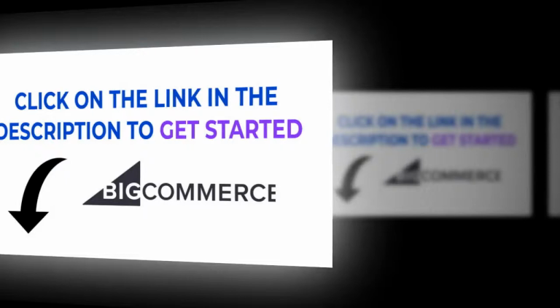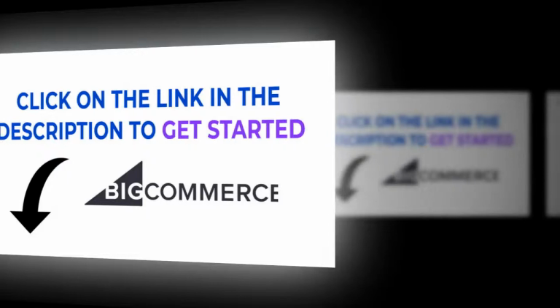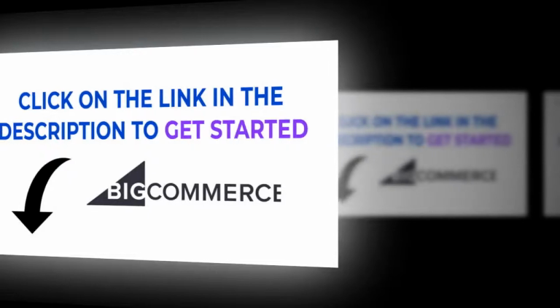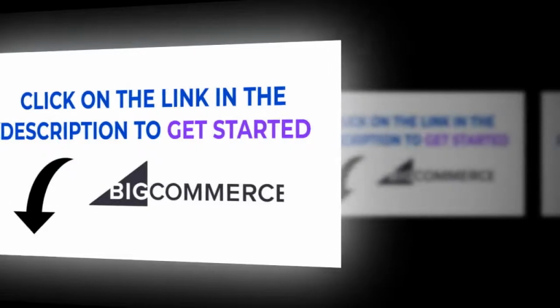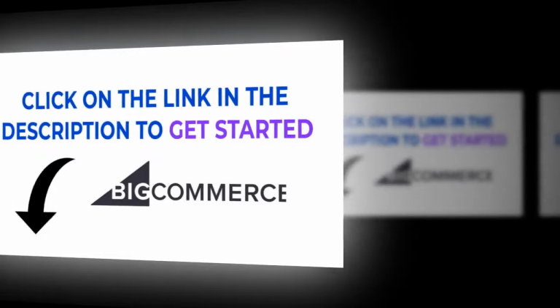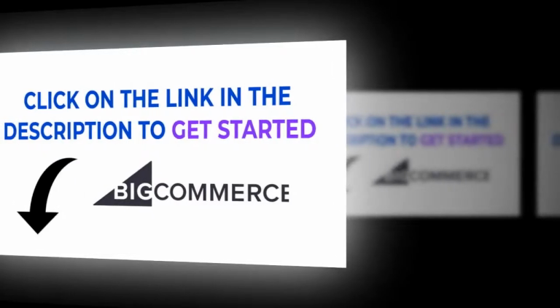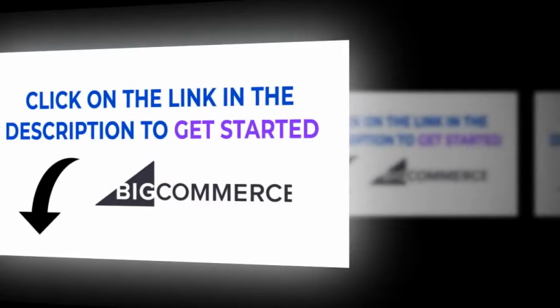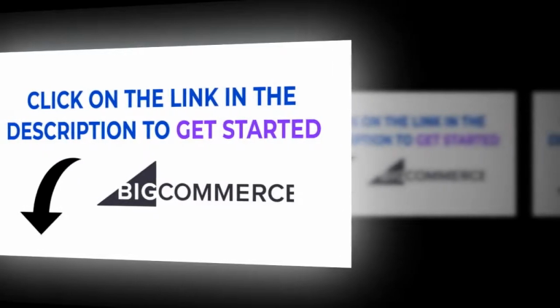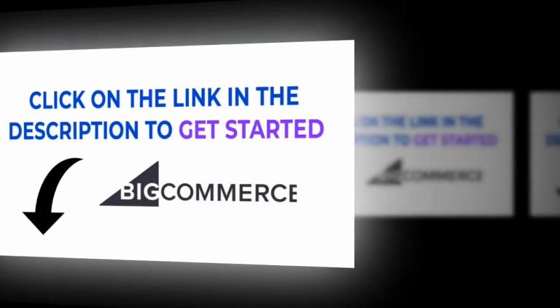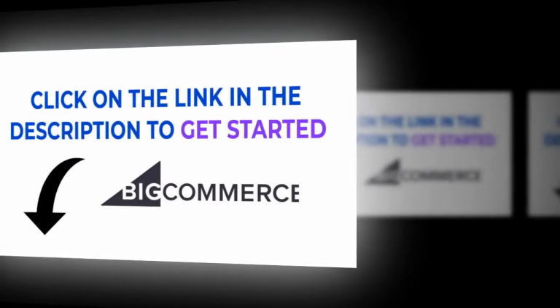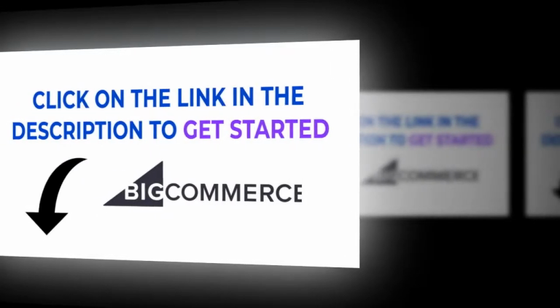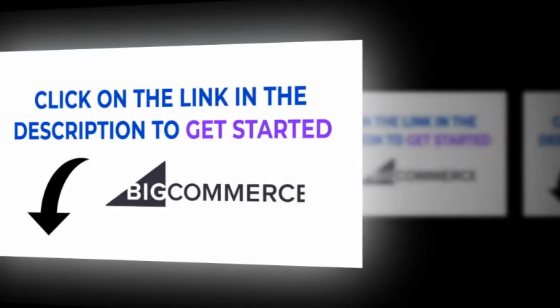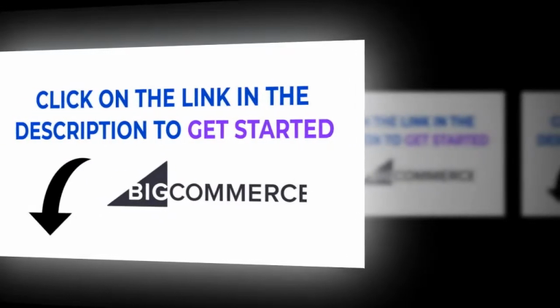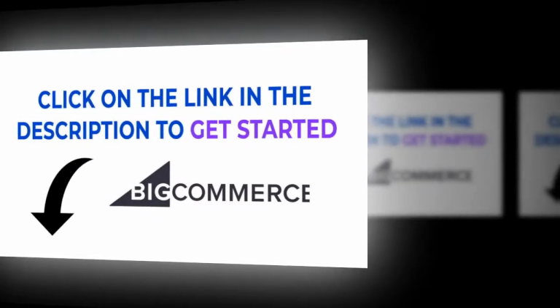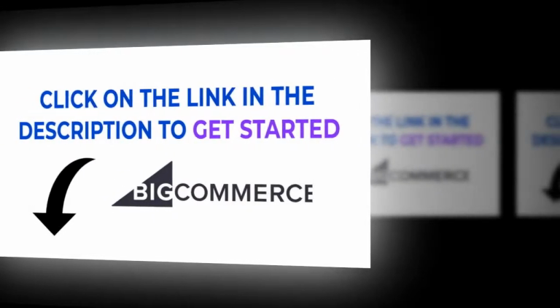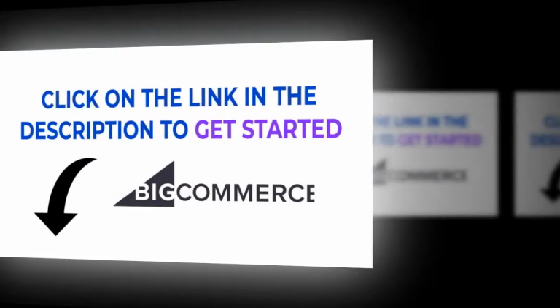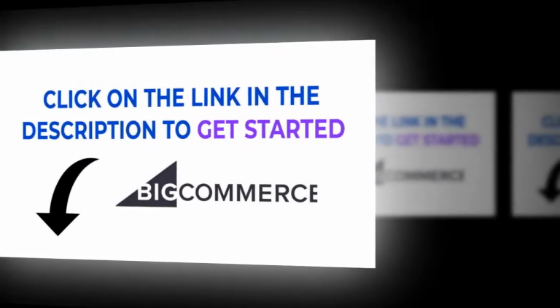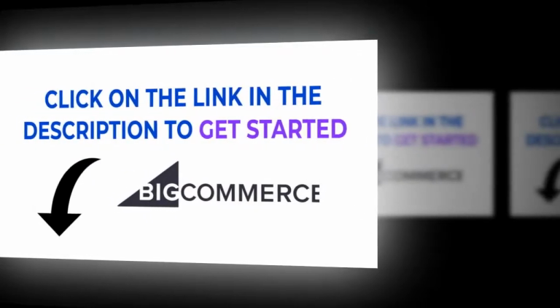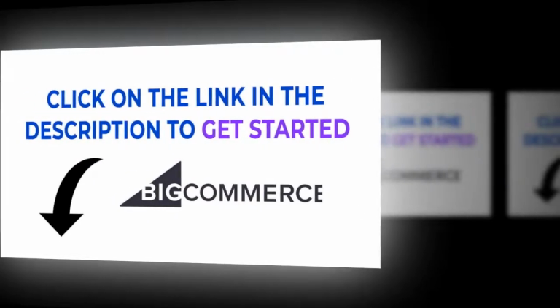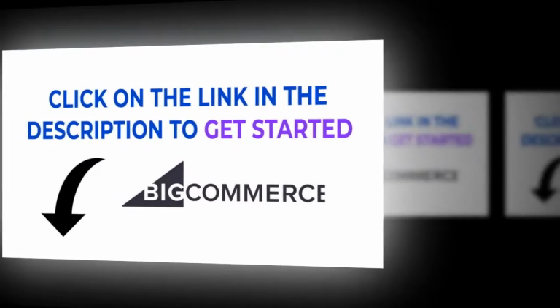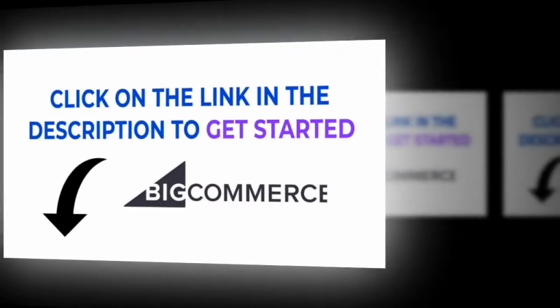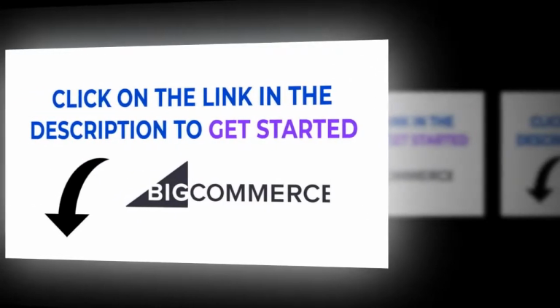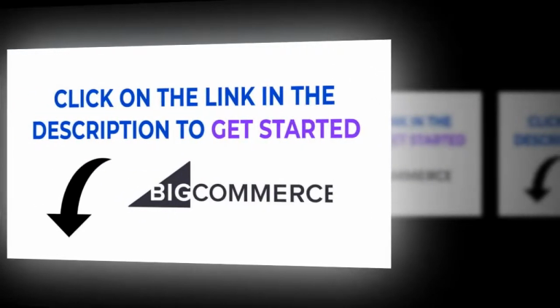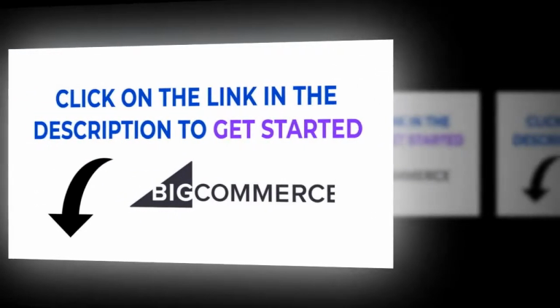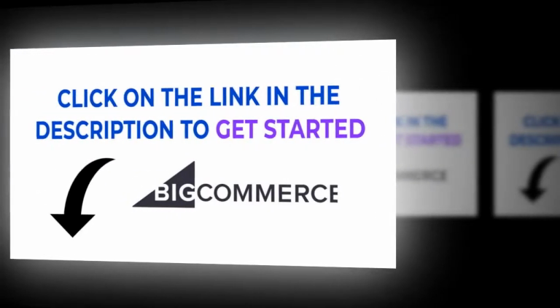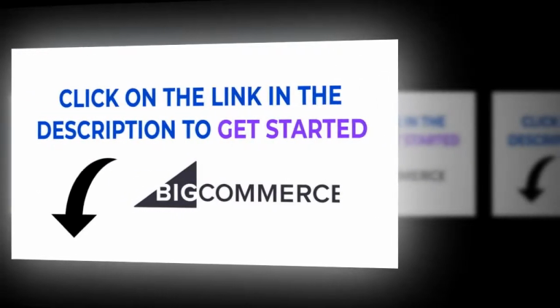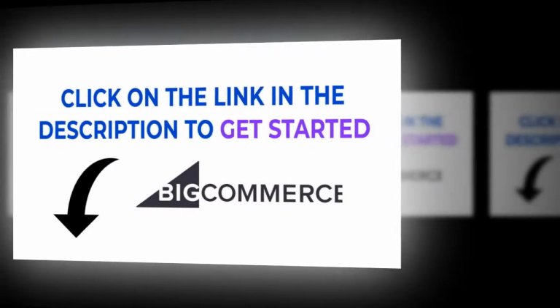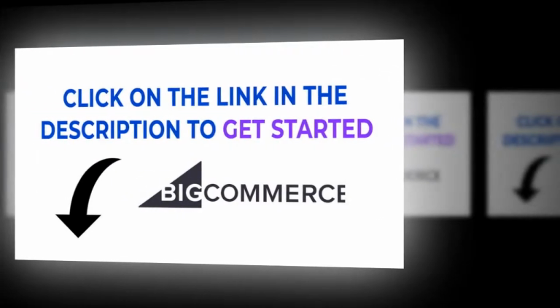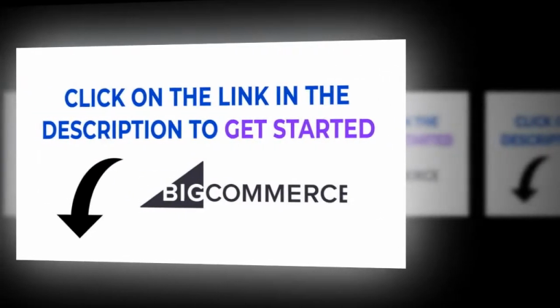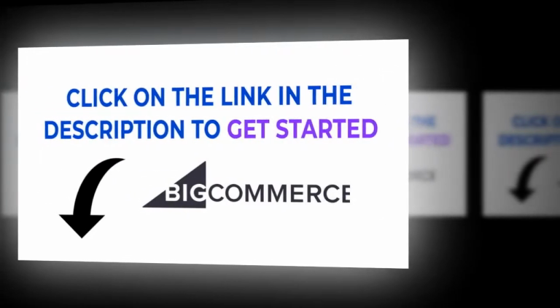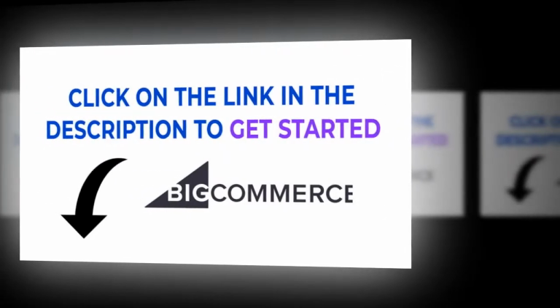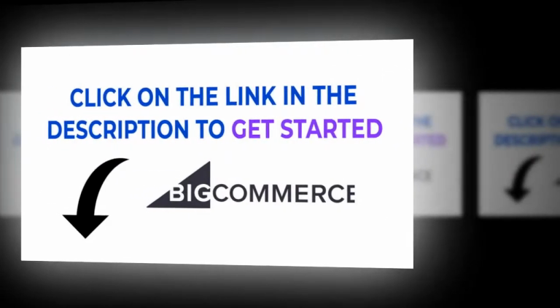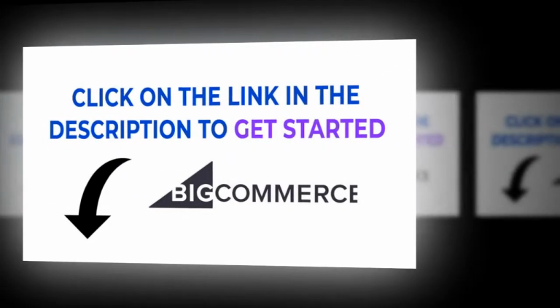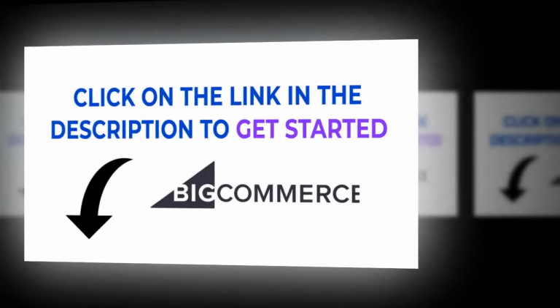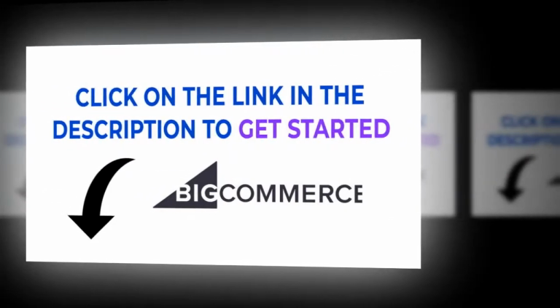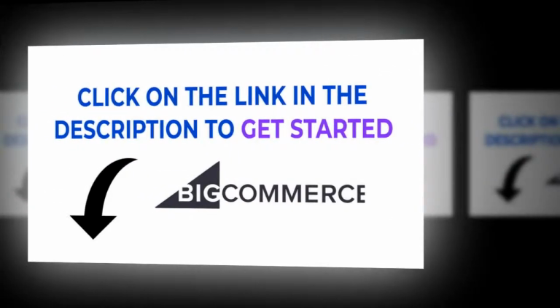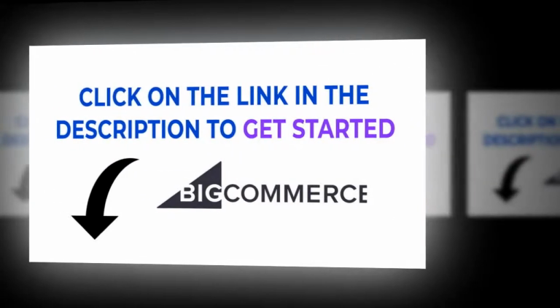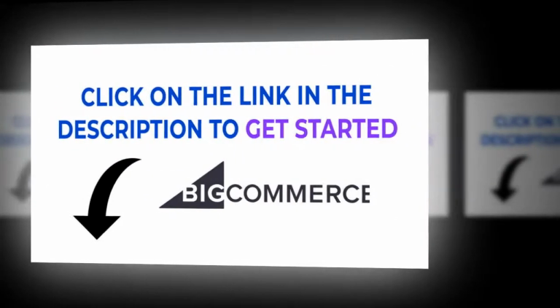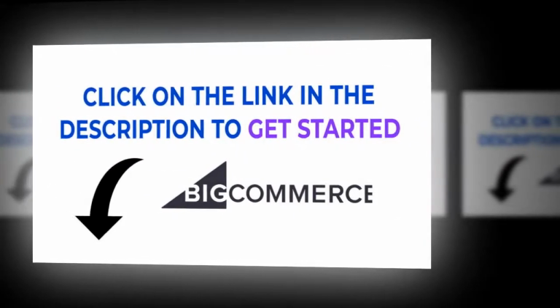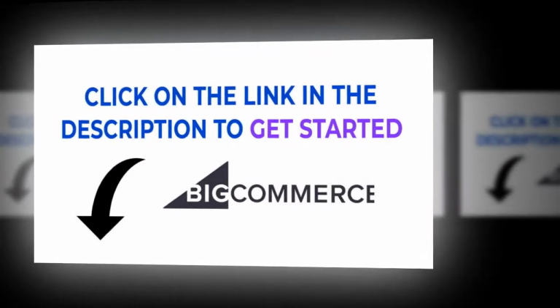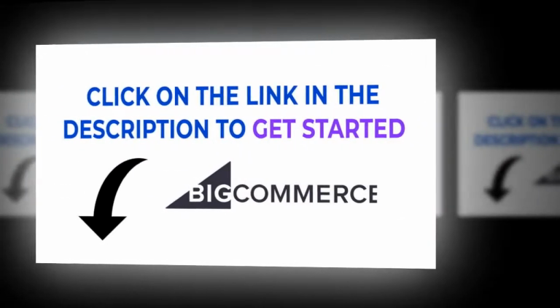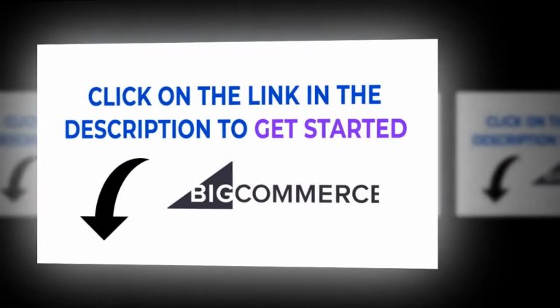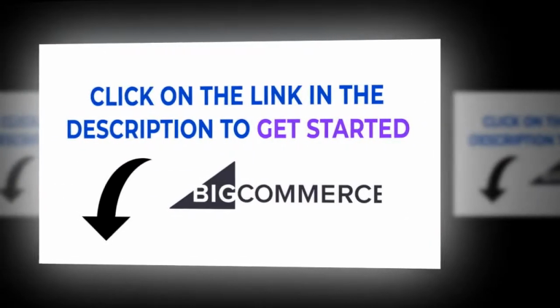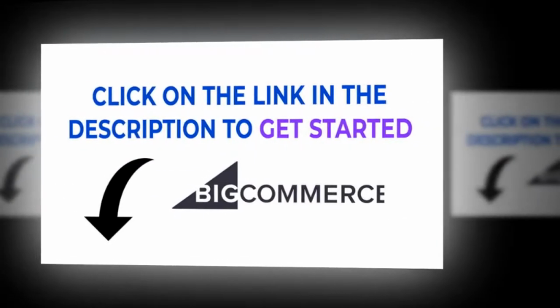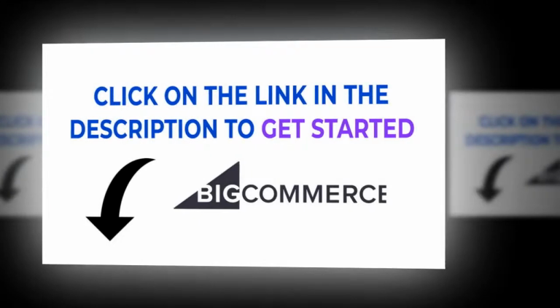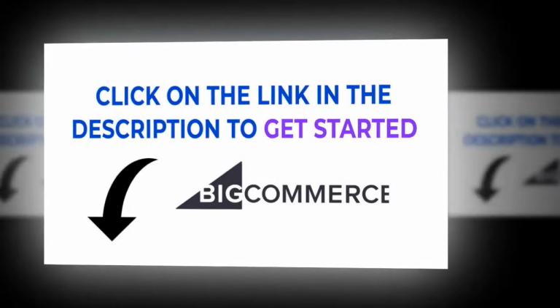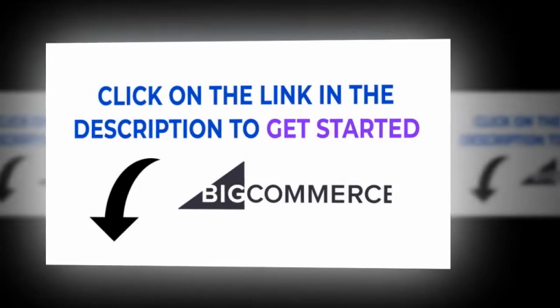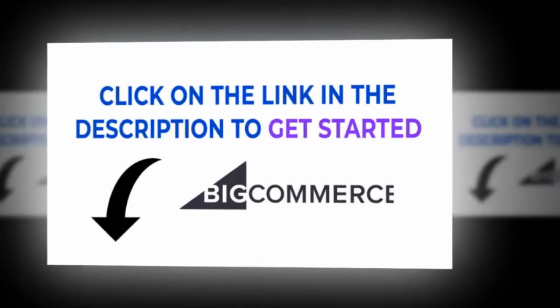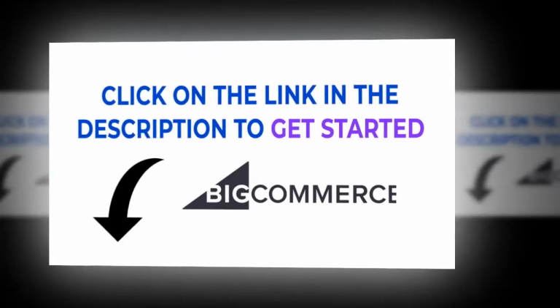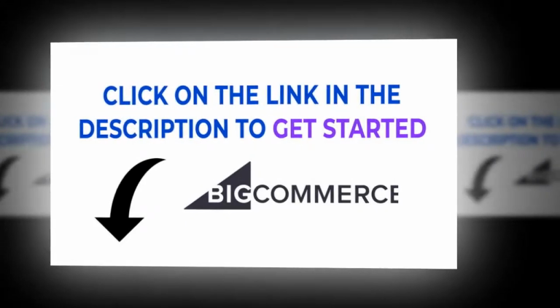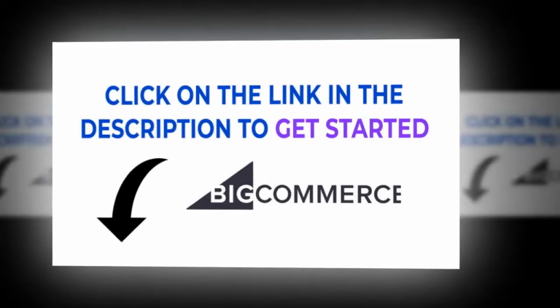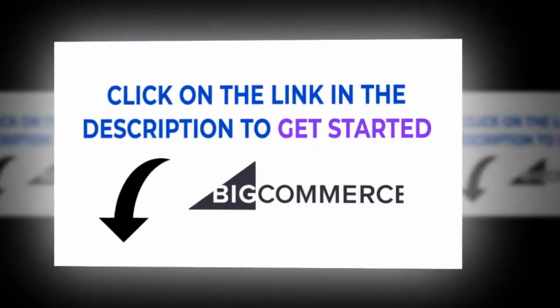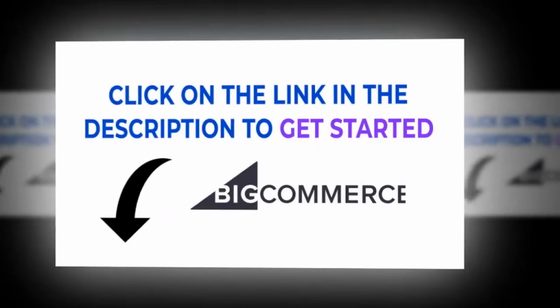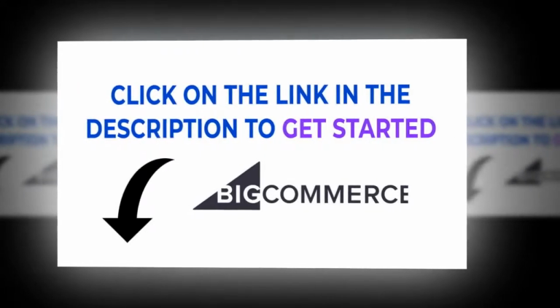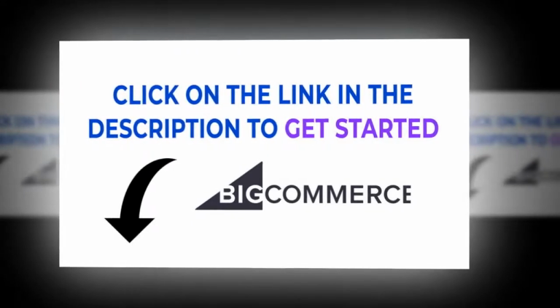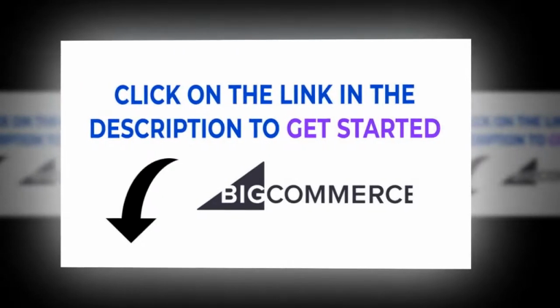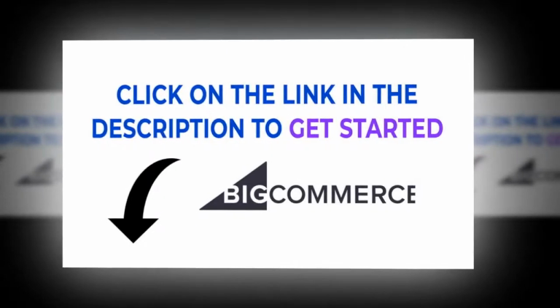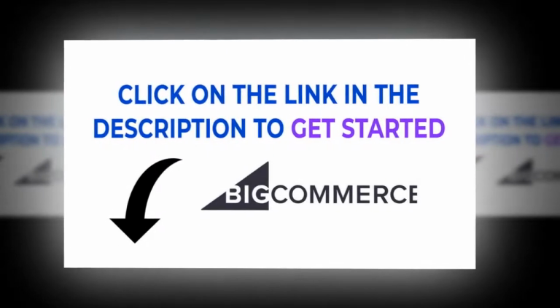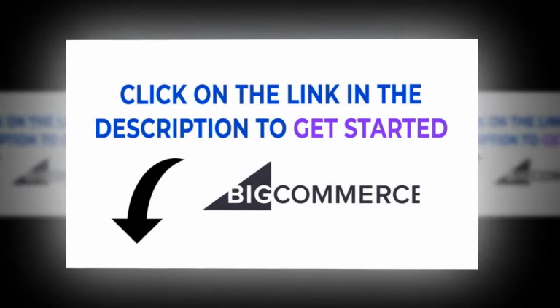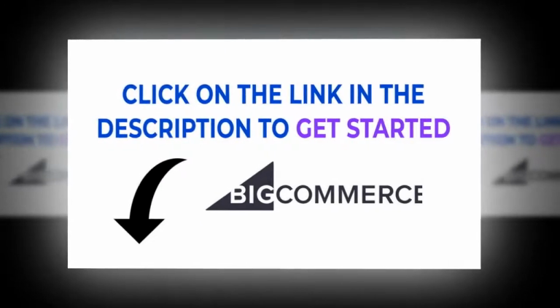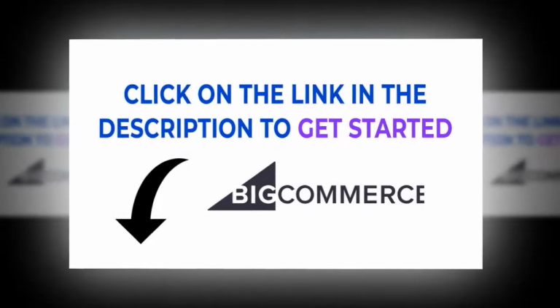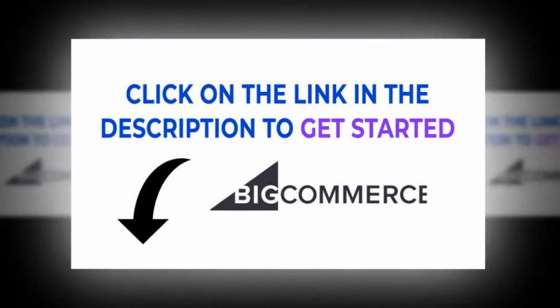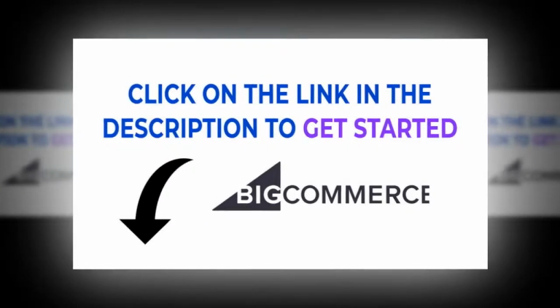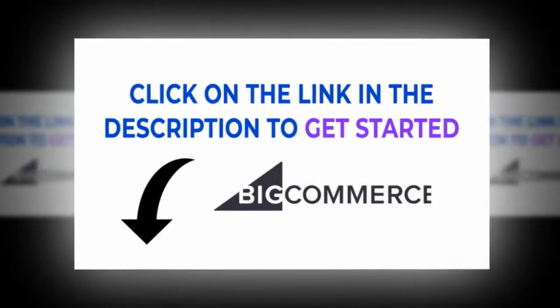Click on the link in the description to build your store — the industry's most versatile solution for advancing your commerce experiences.